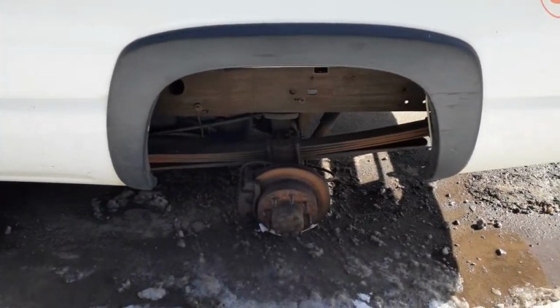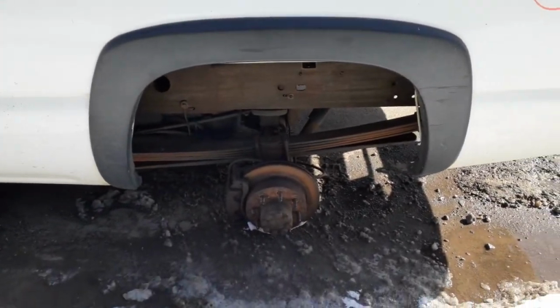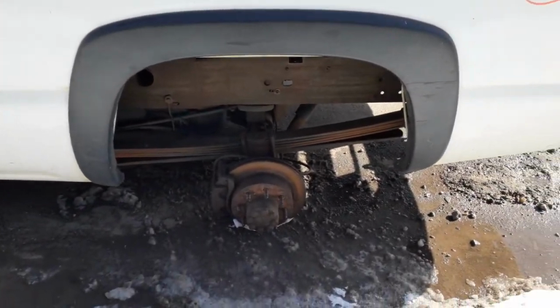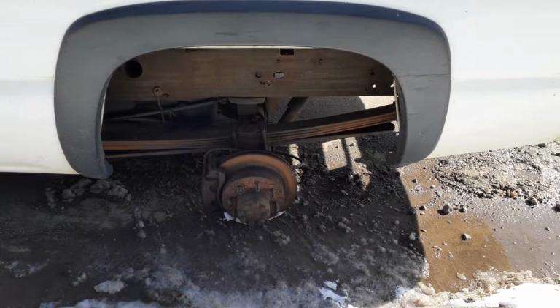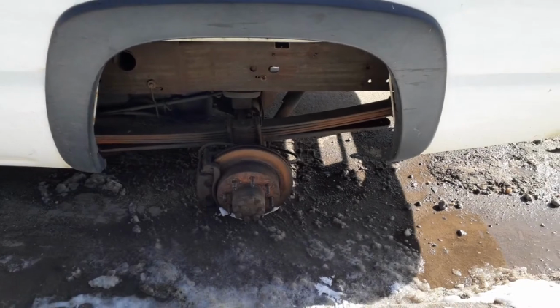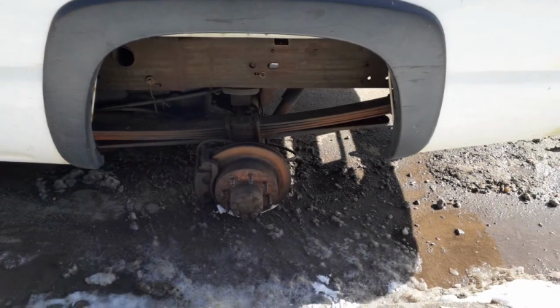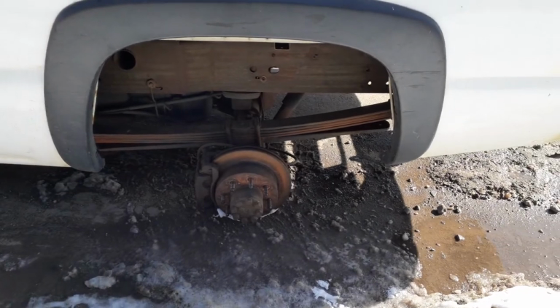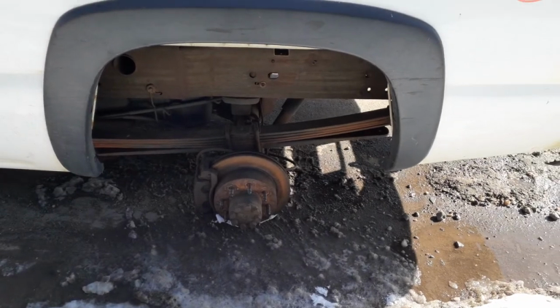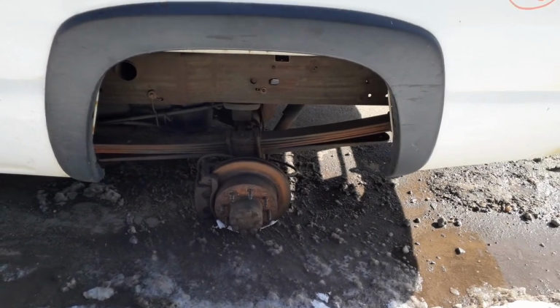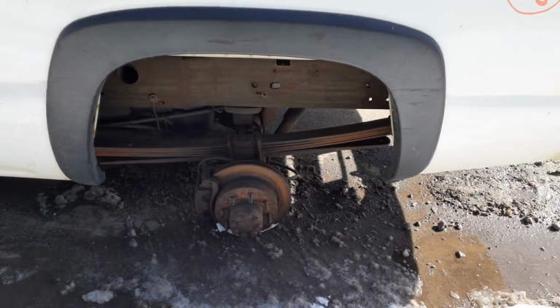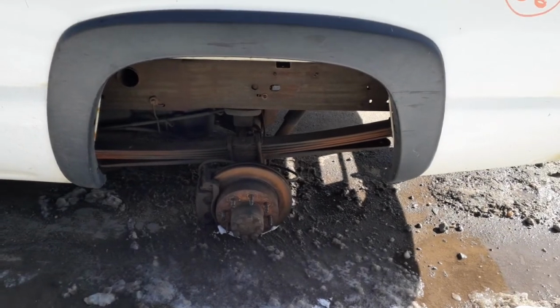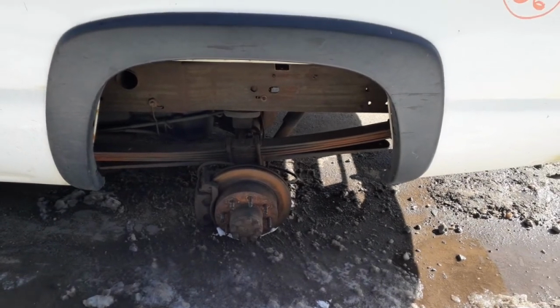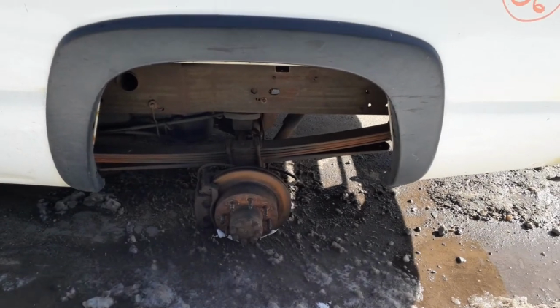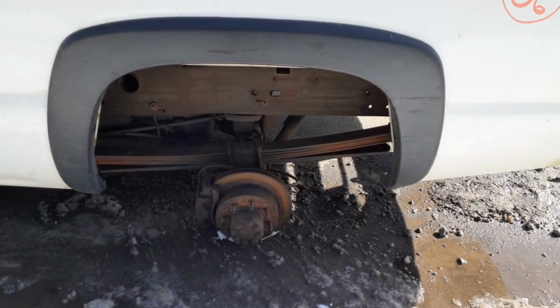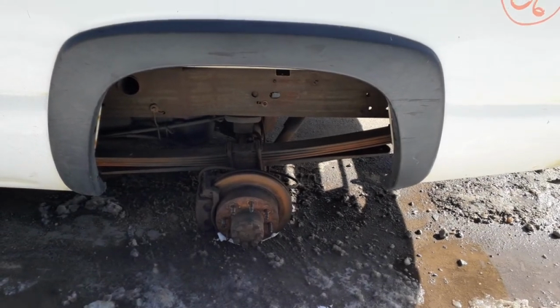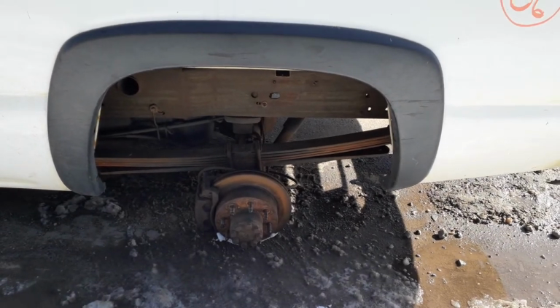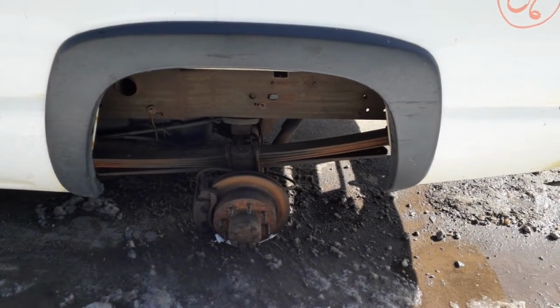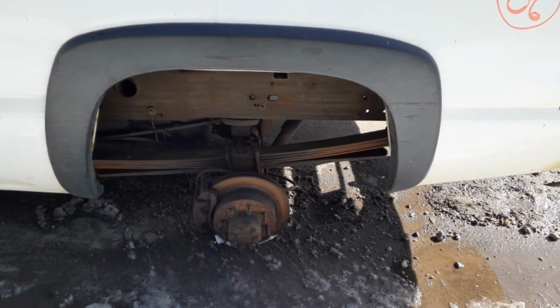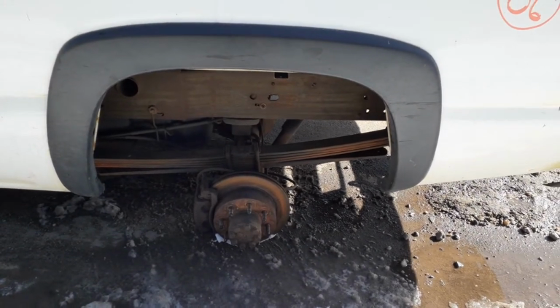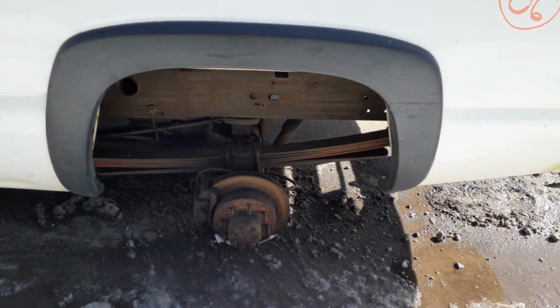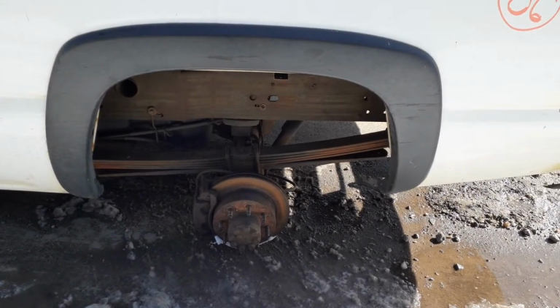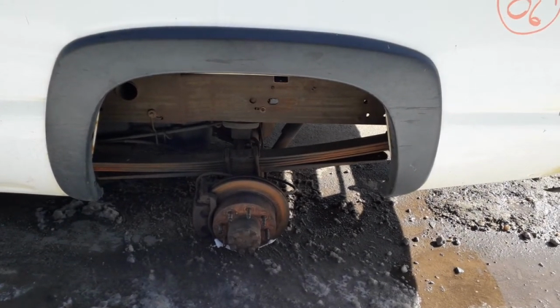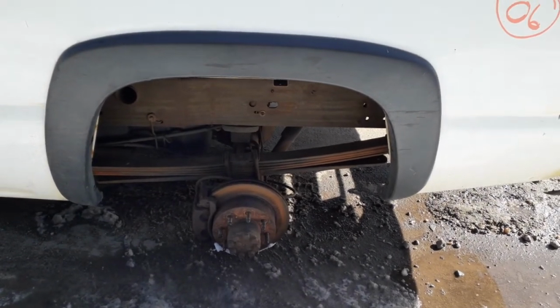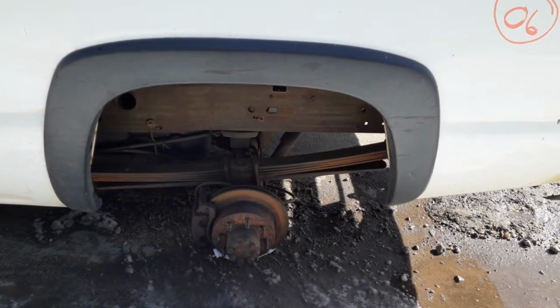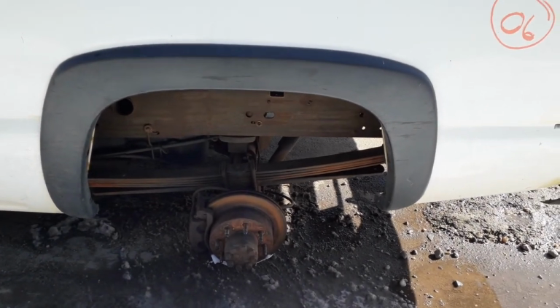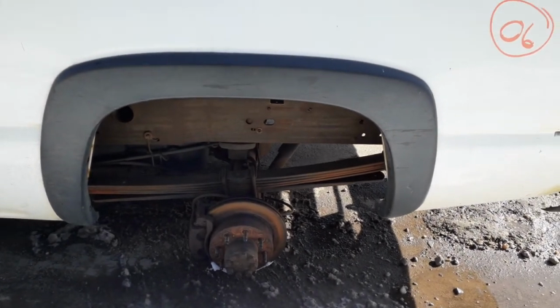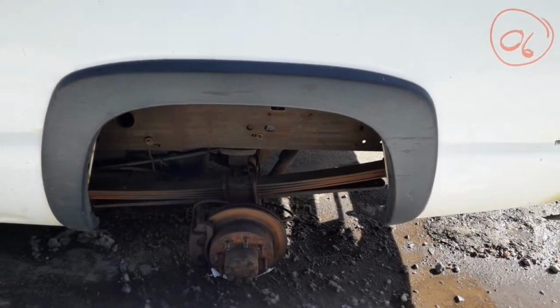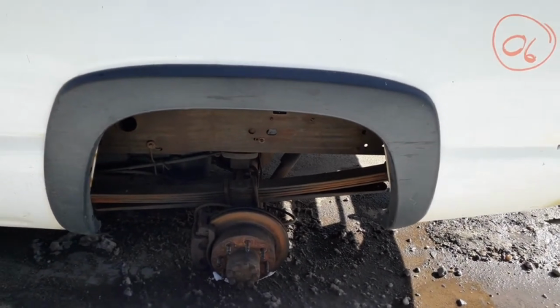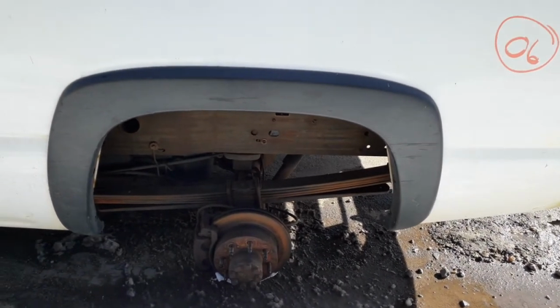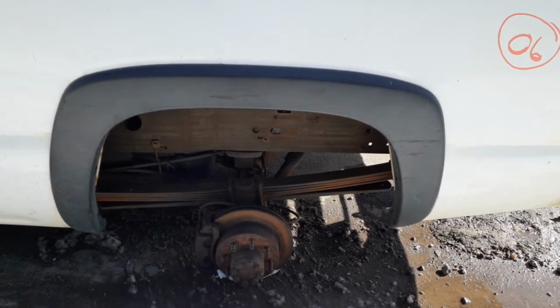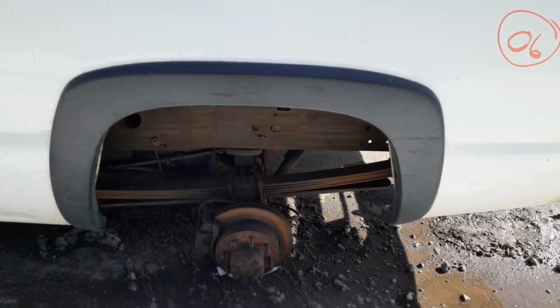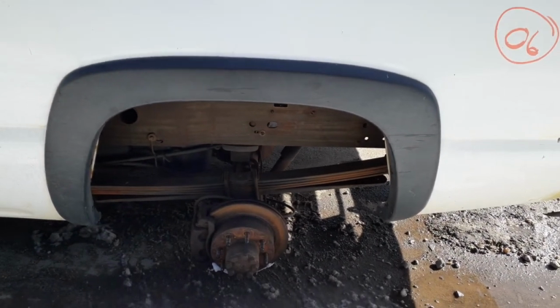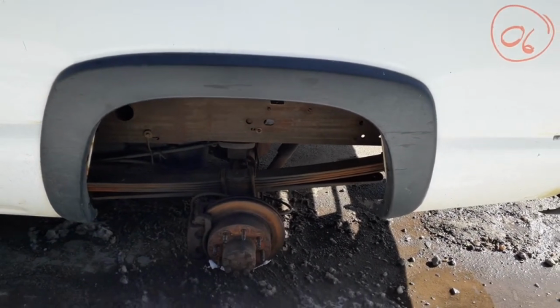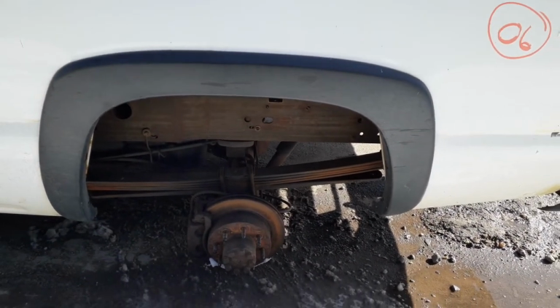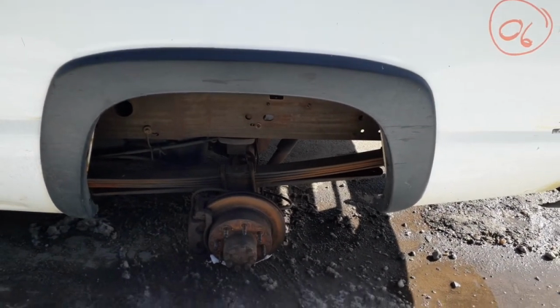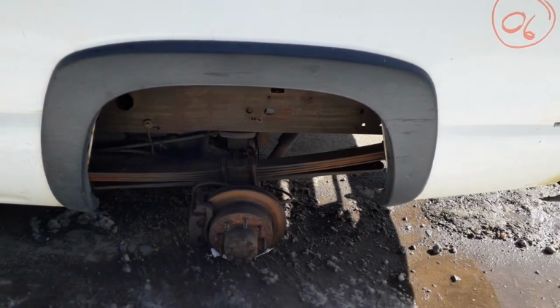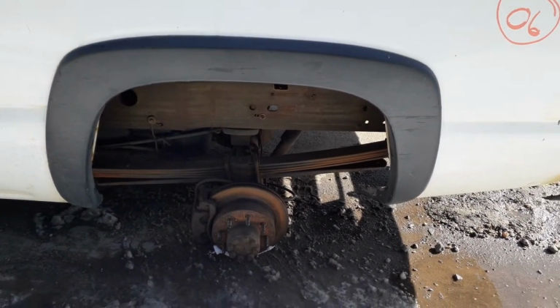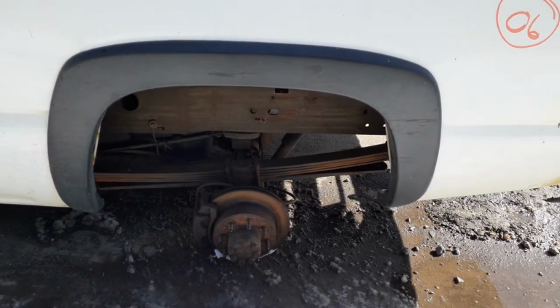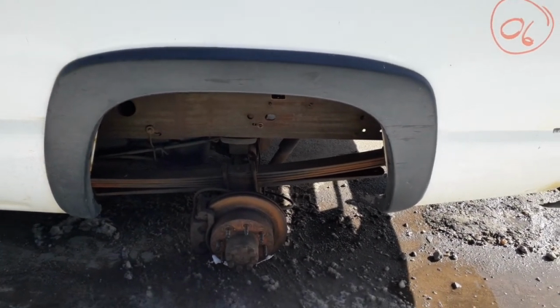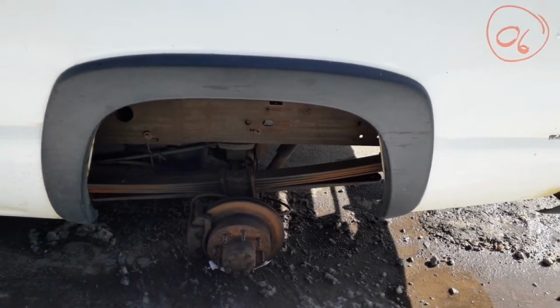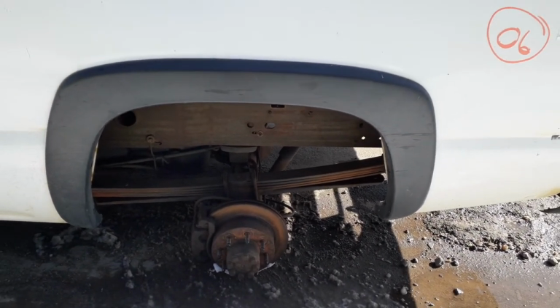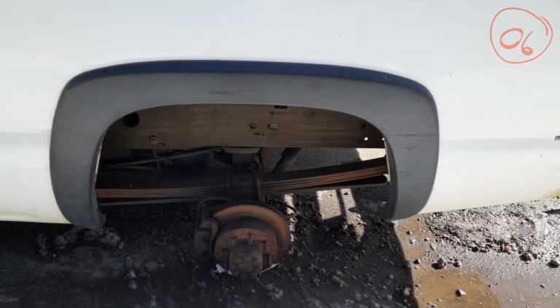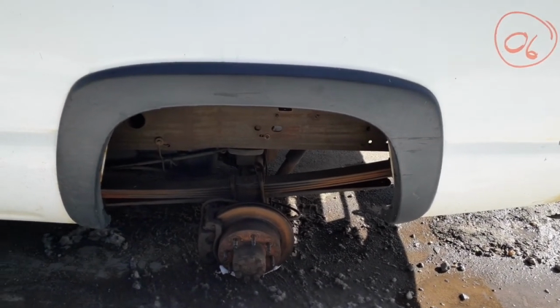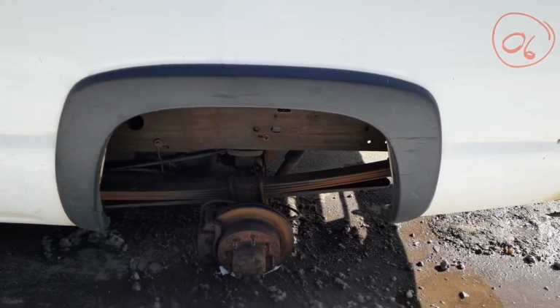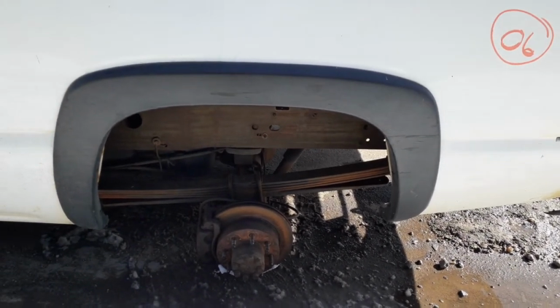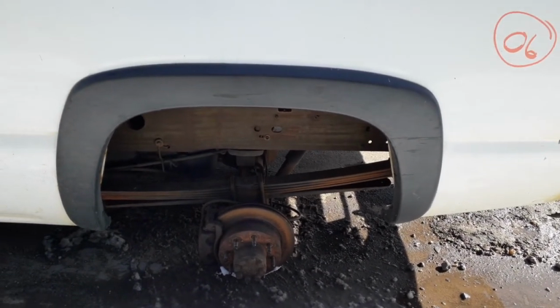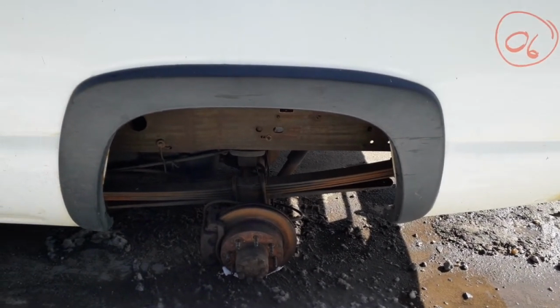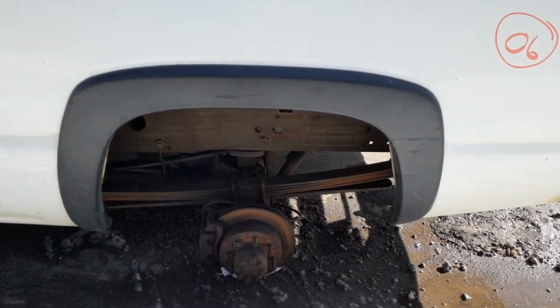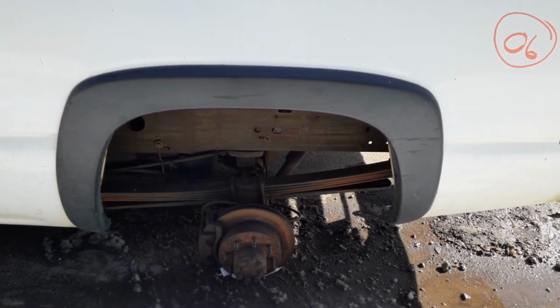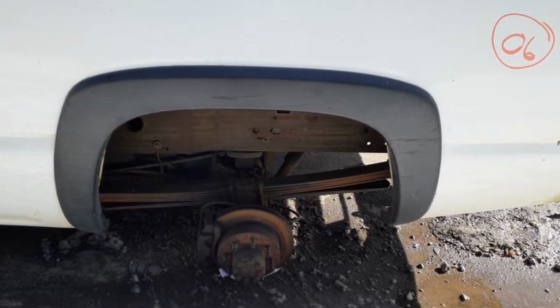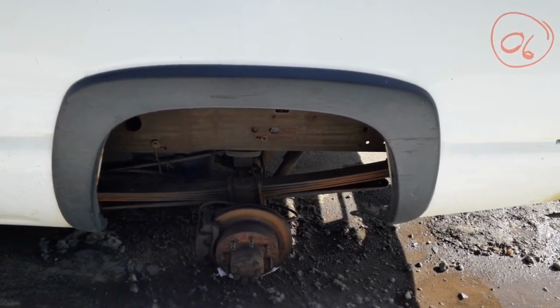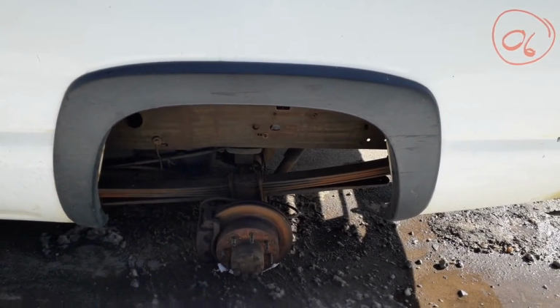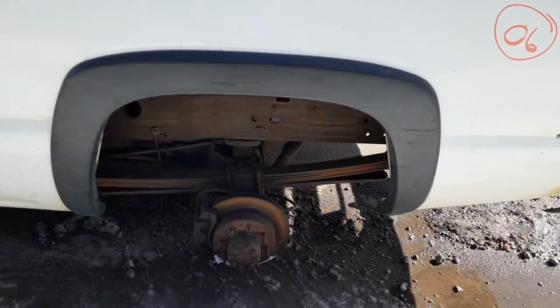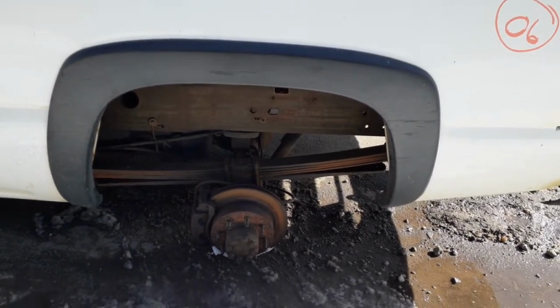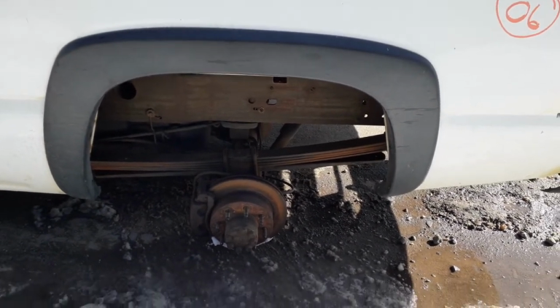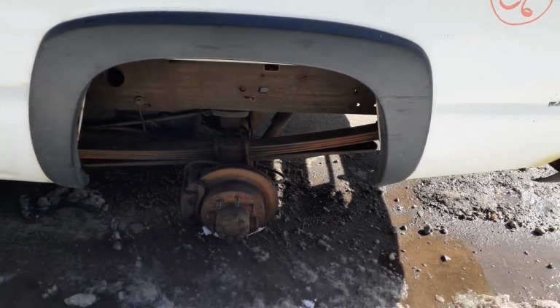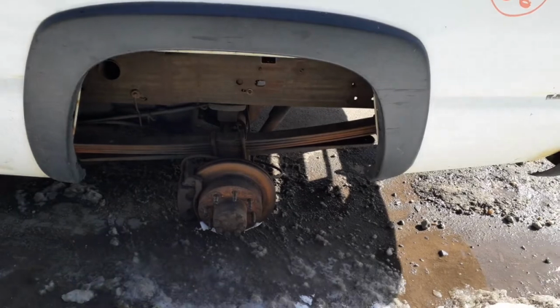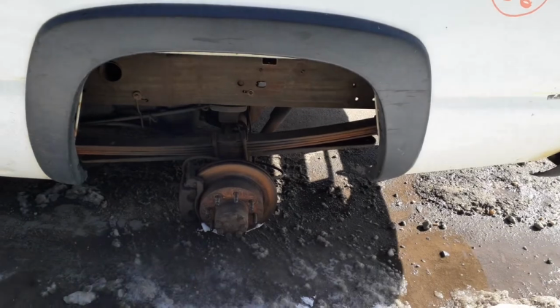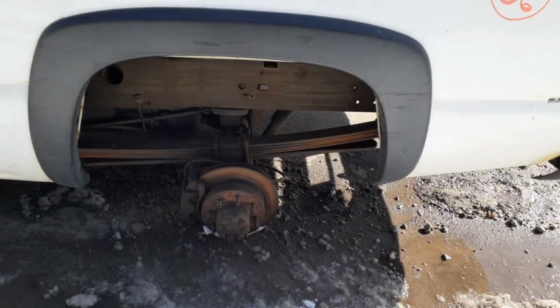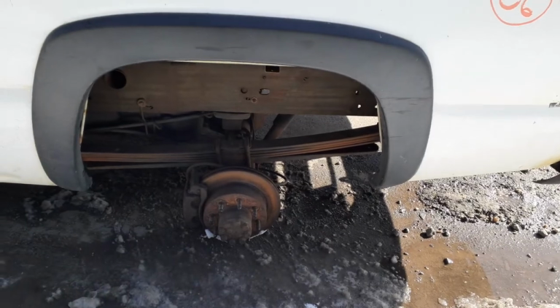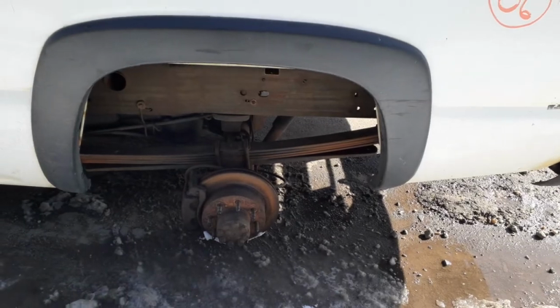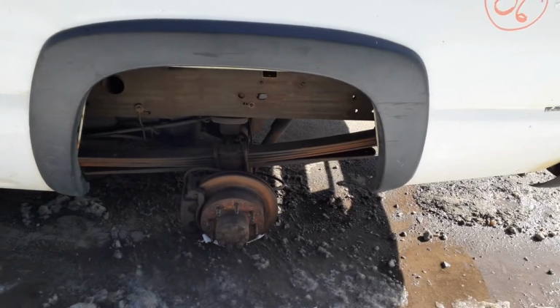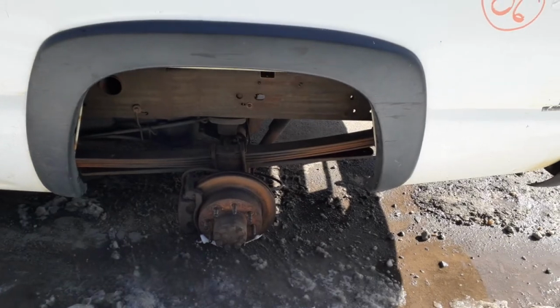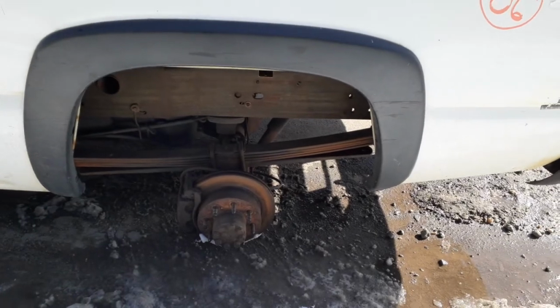There's your axle again — single wheel rear. Four-leaf with a helper.